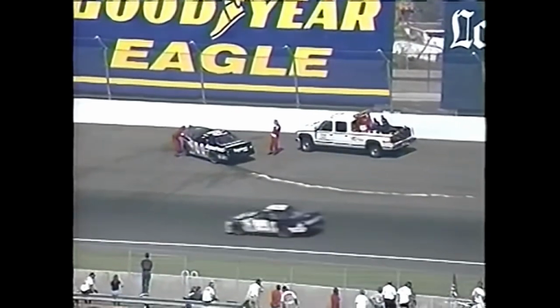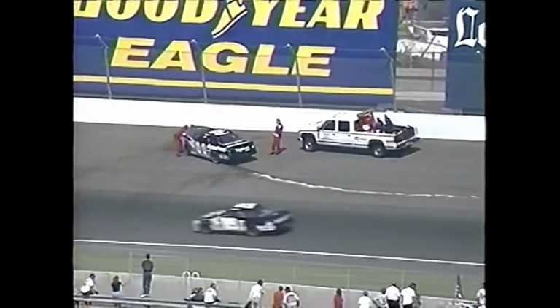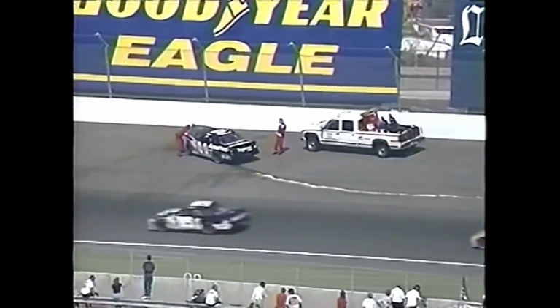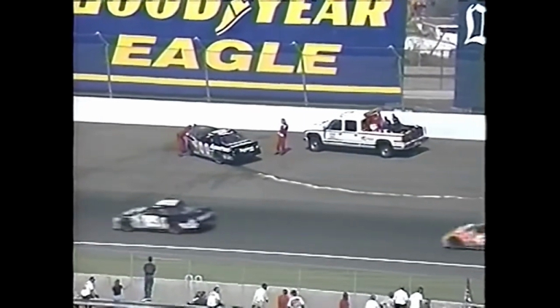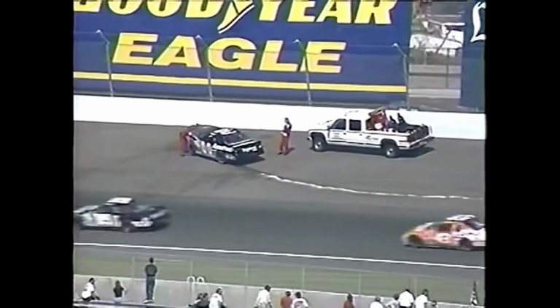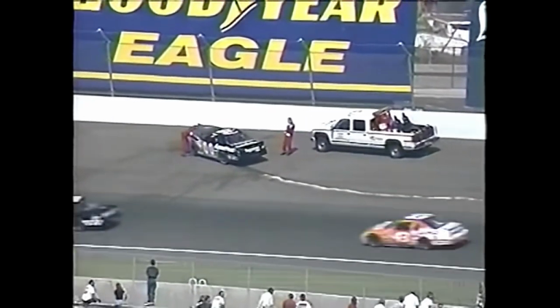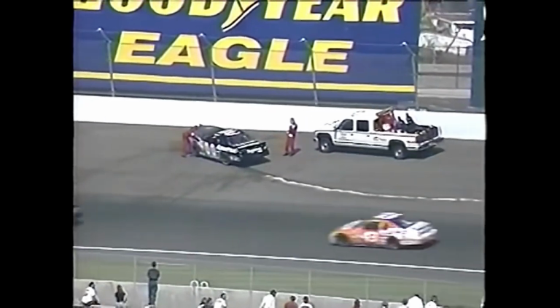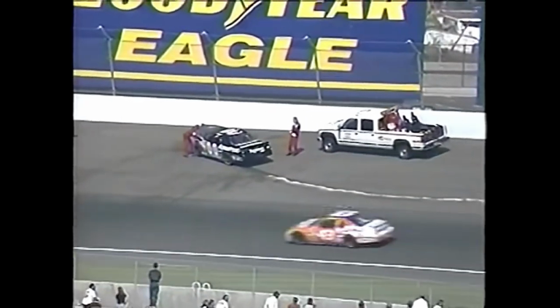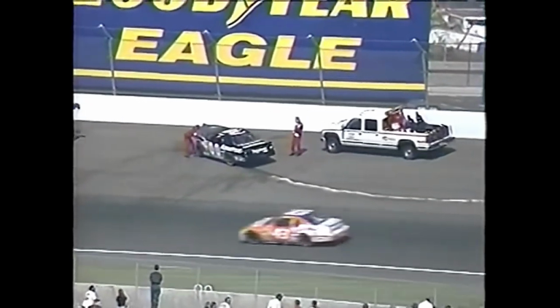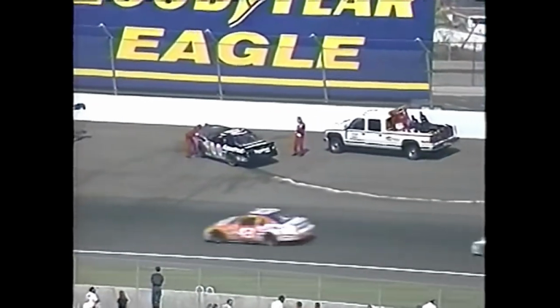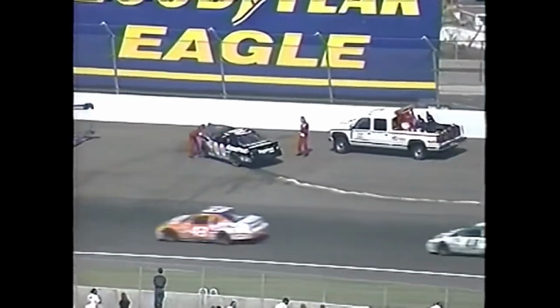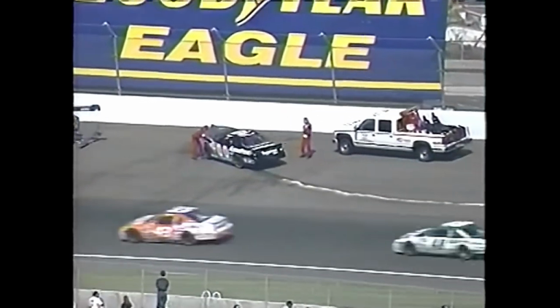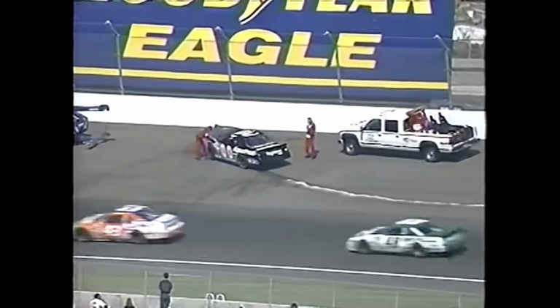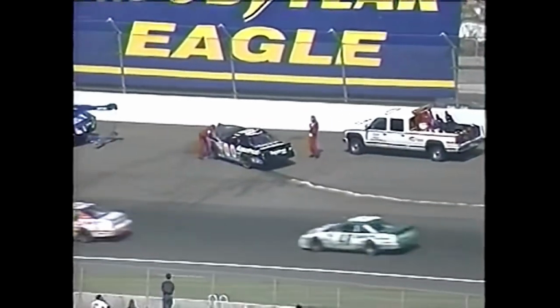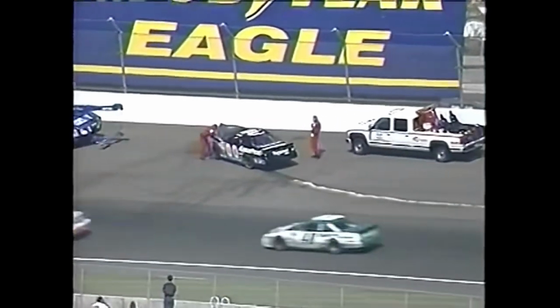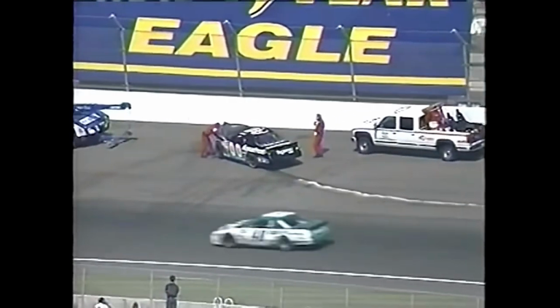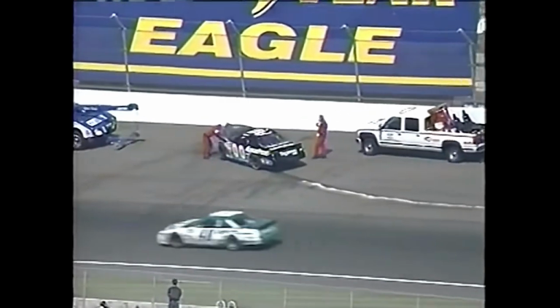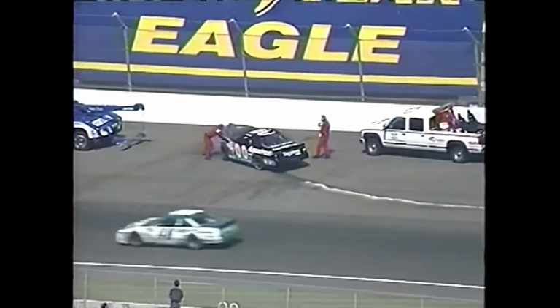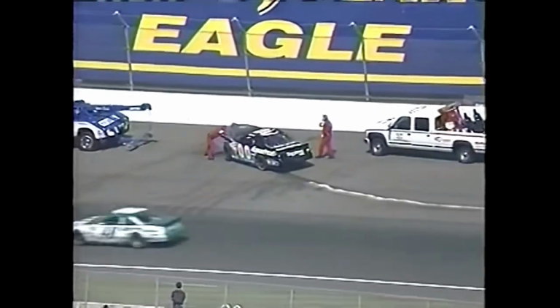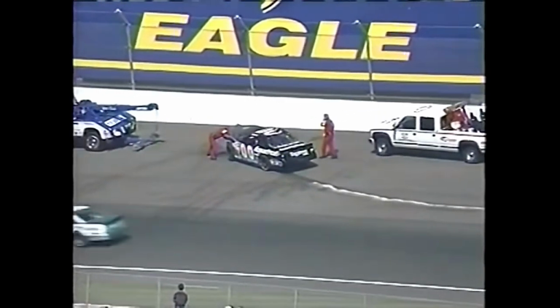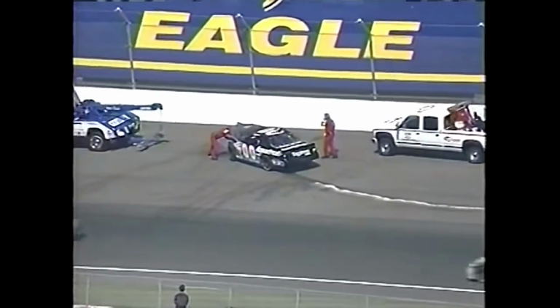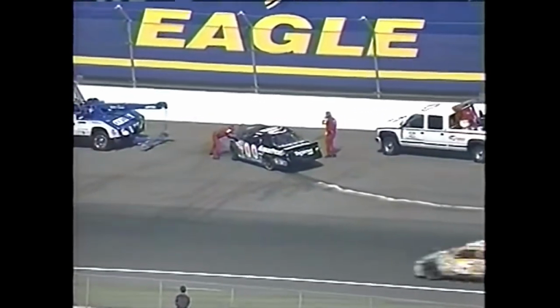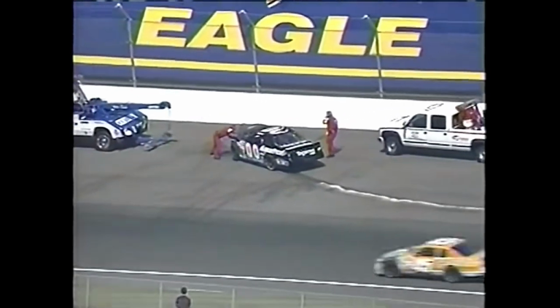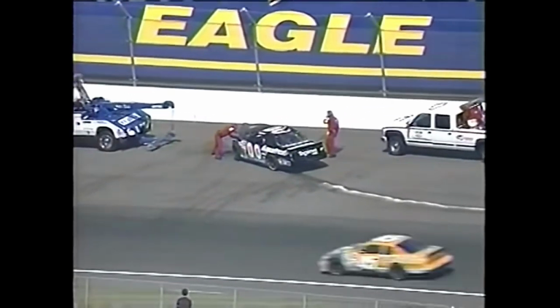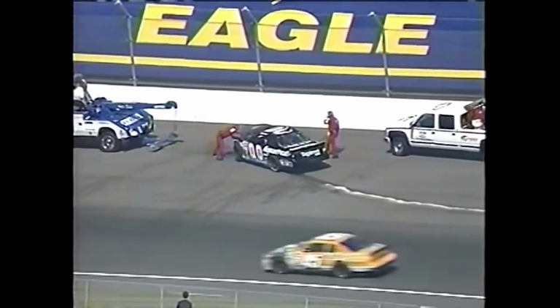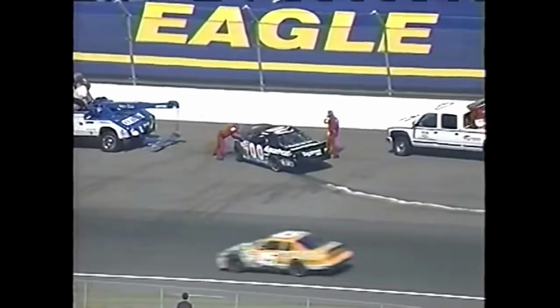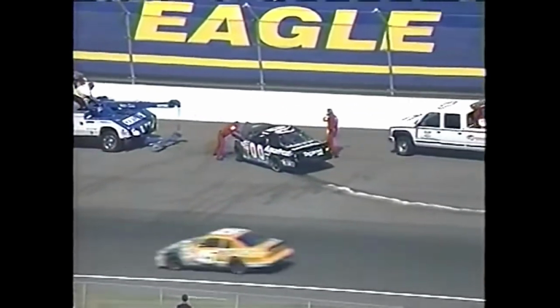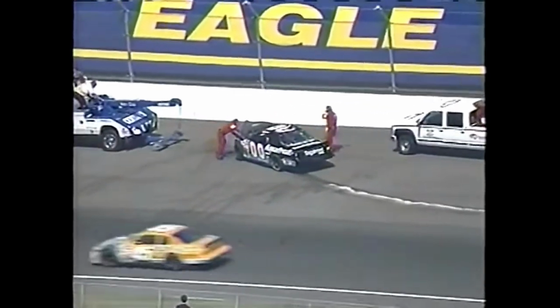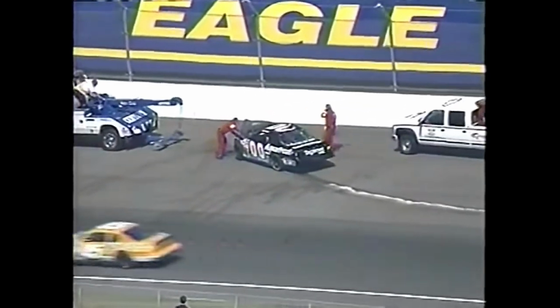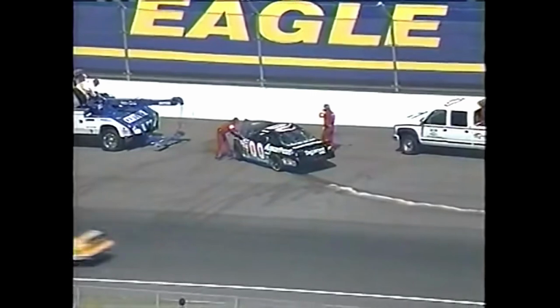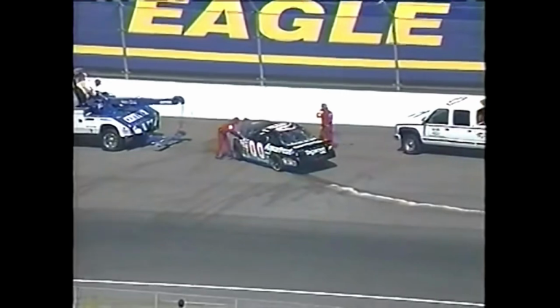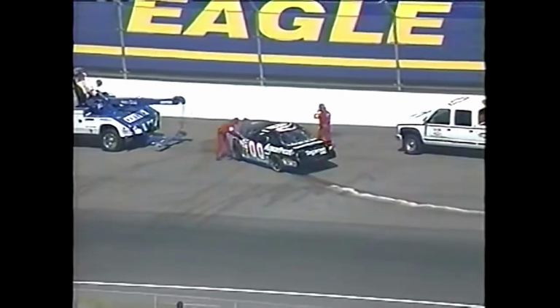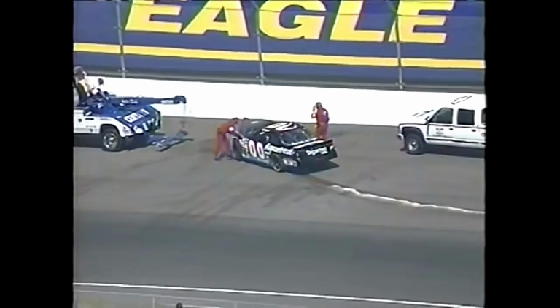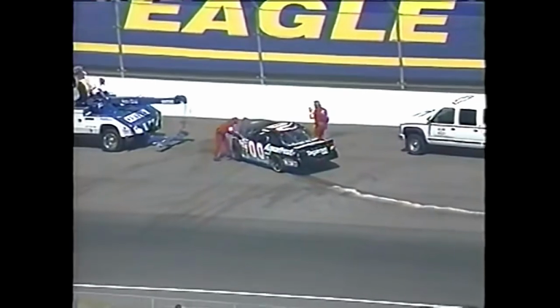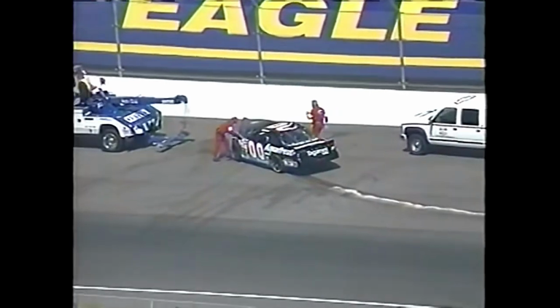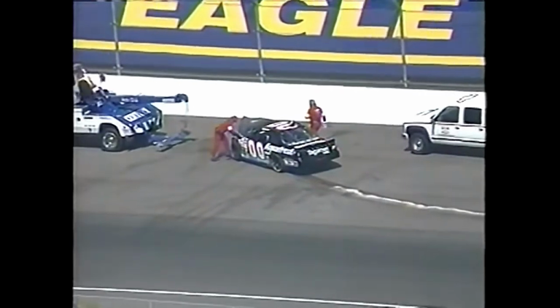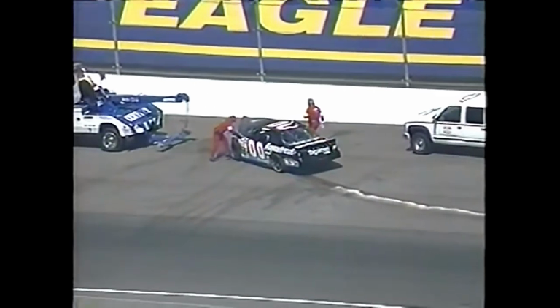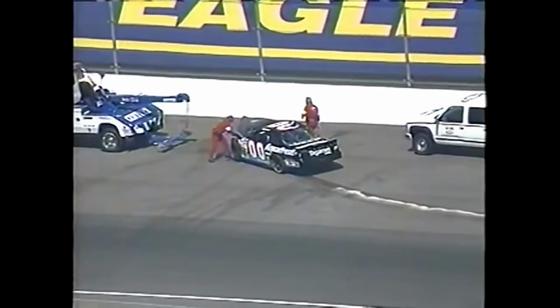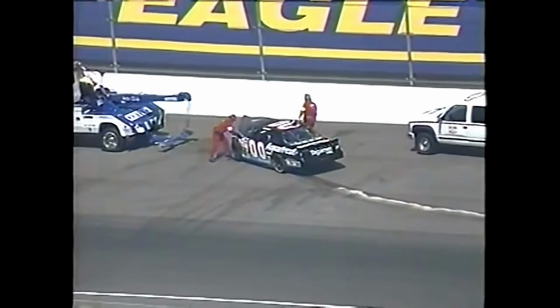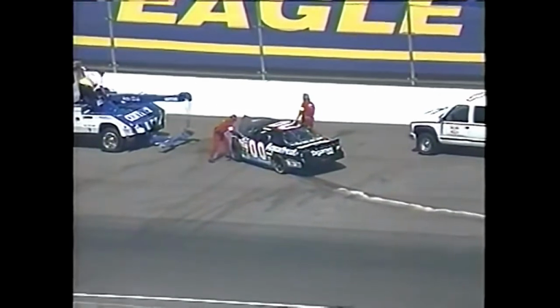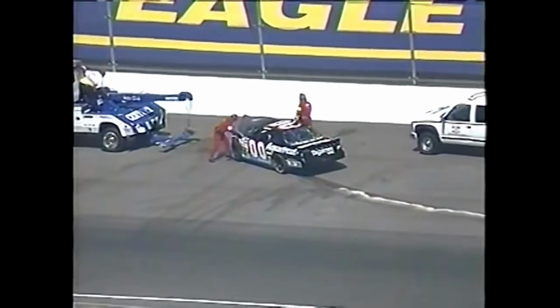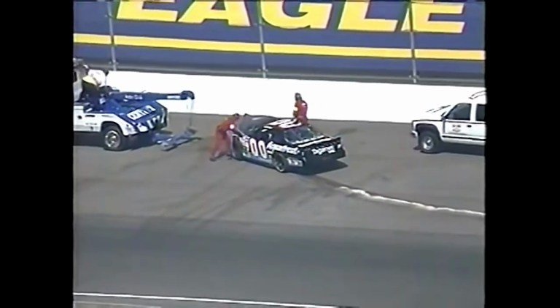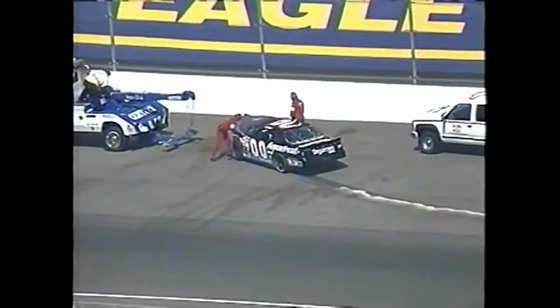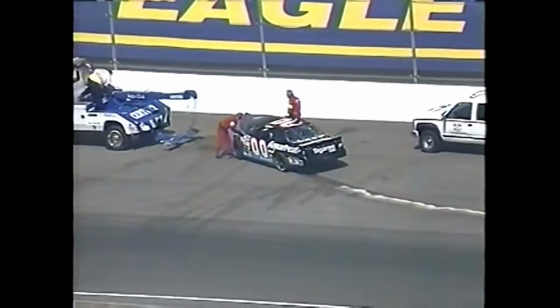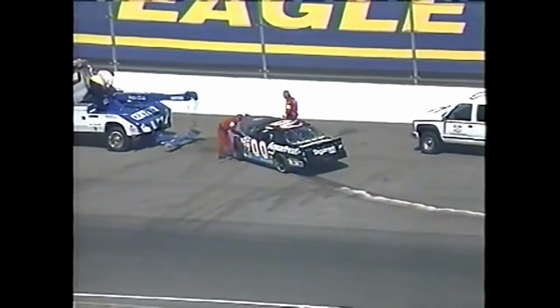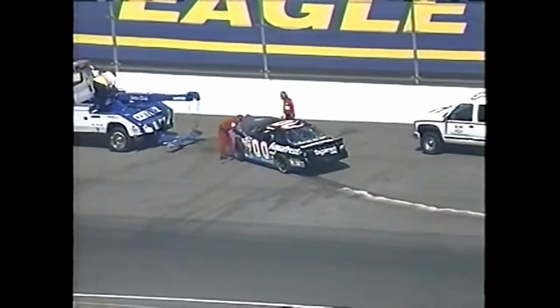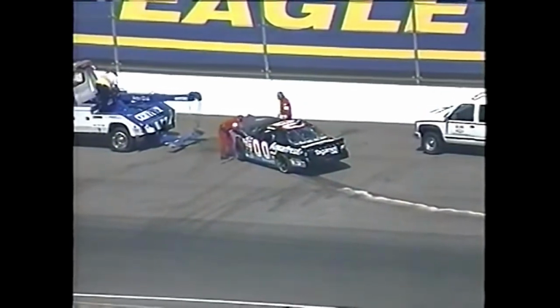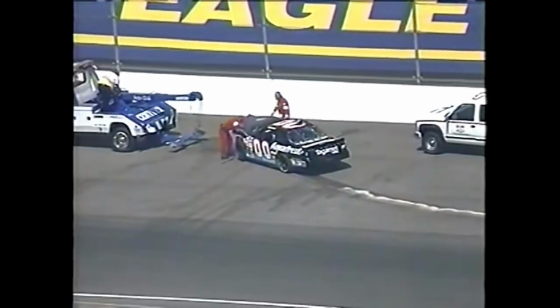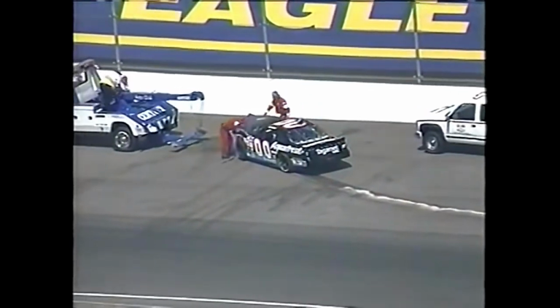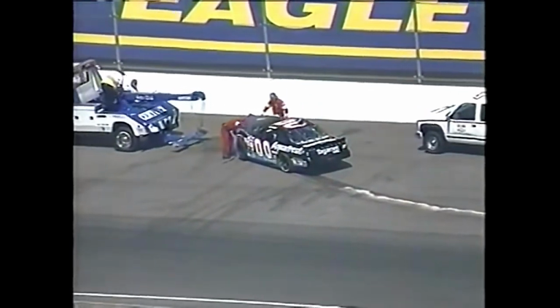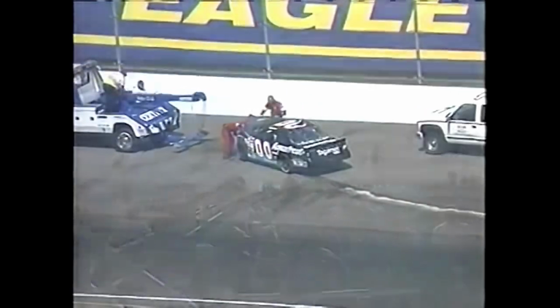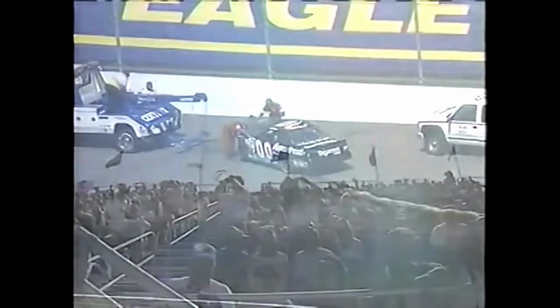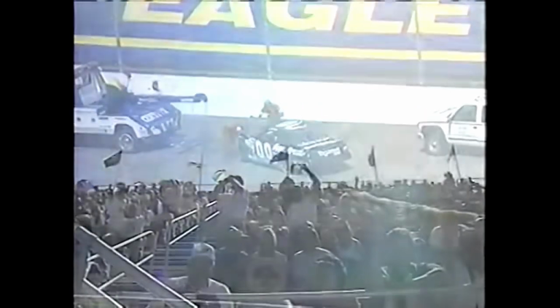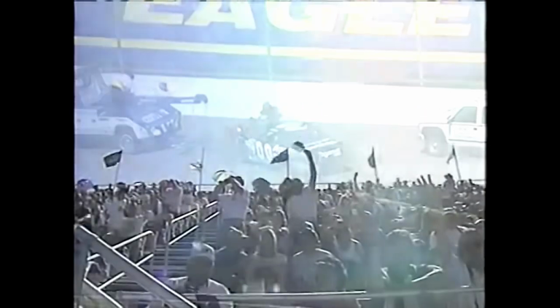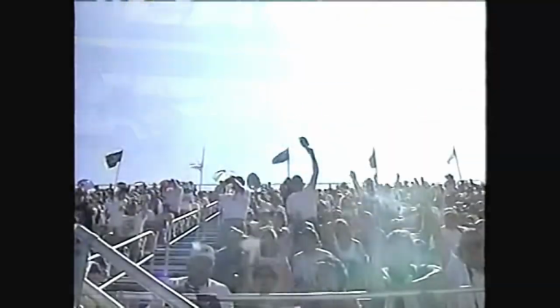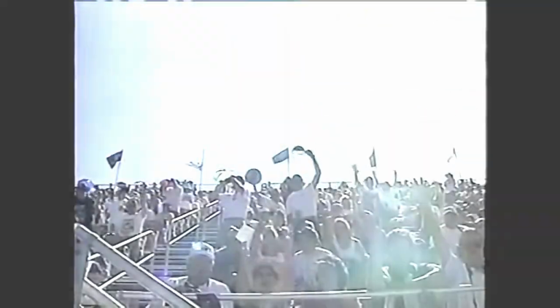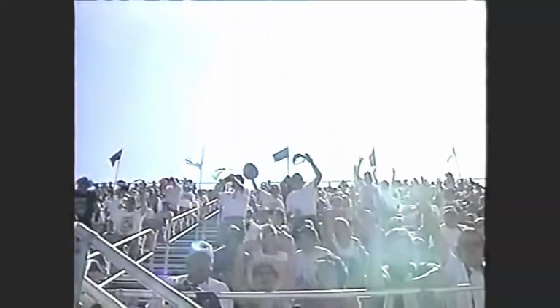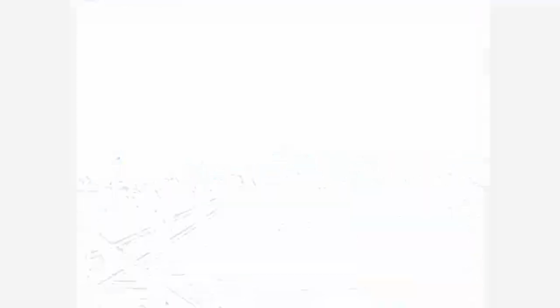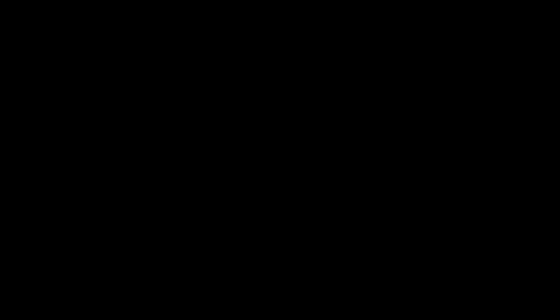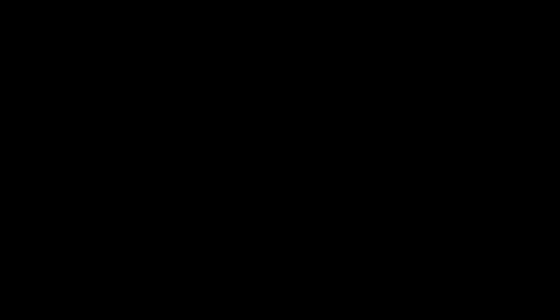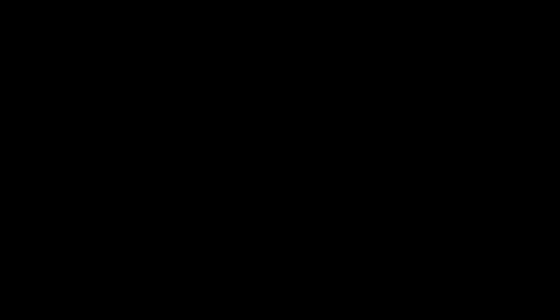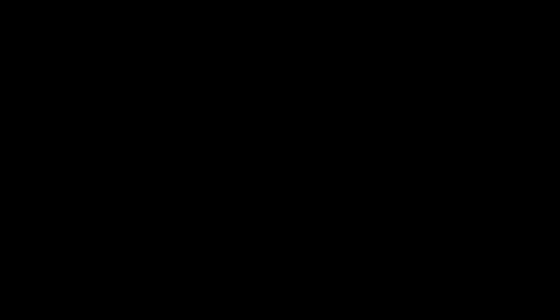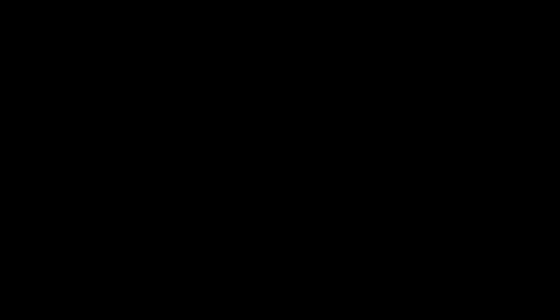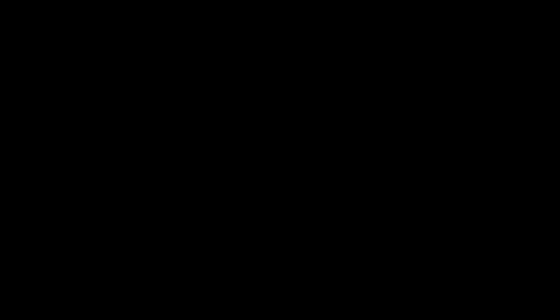Fortunately he's able to walk away, so we work caution flag number 2 while the safety crews go to work on his Aquafresh Pontiac.